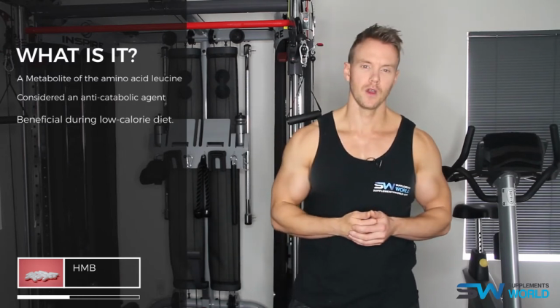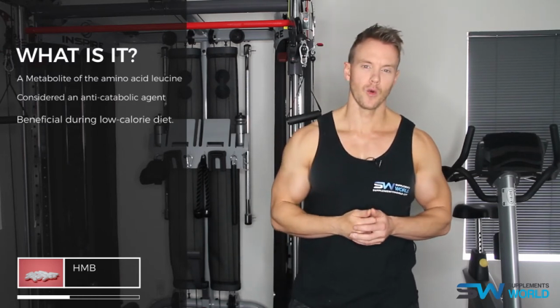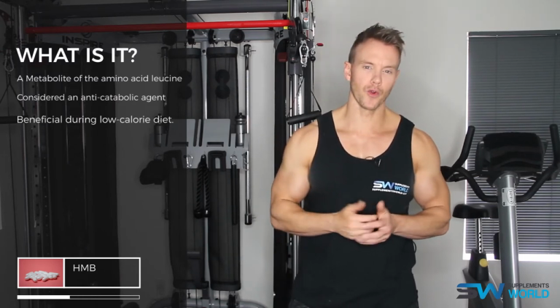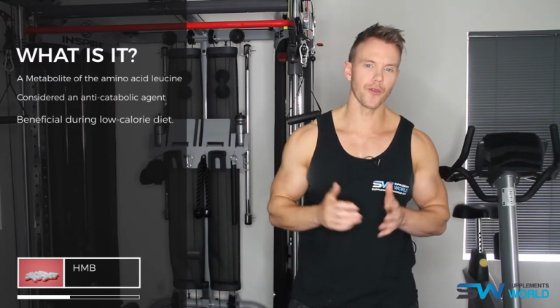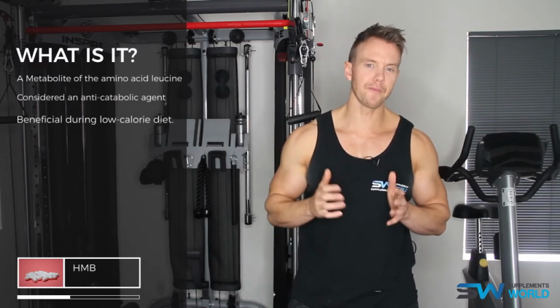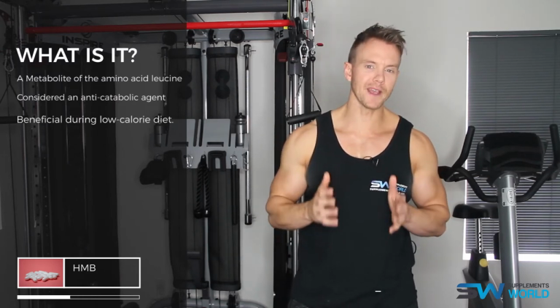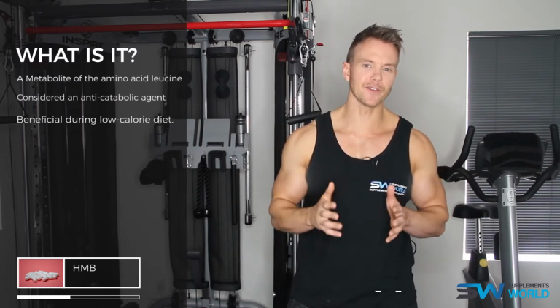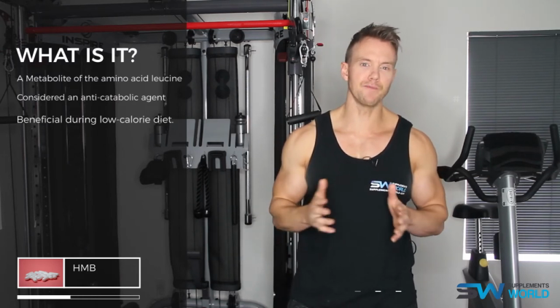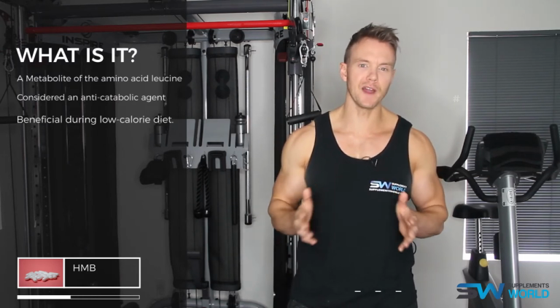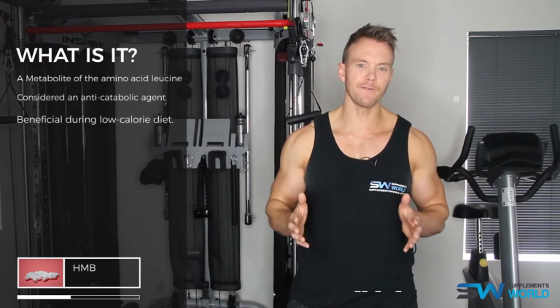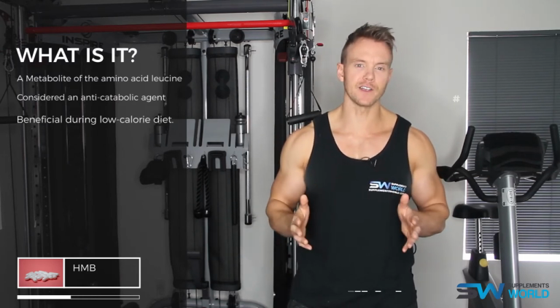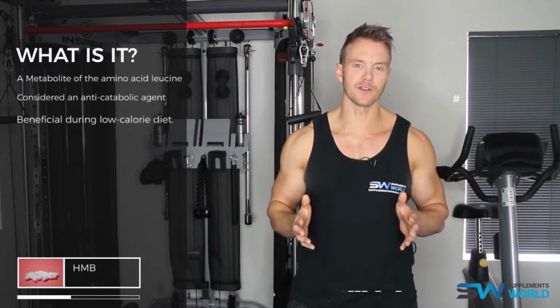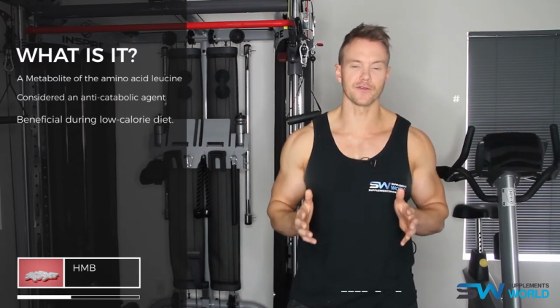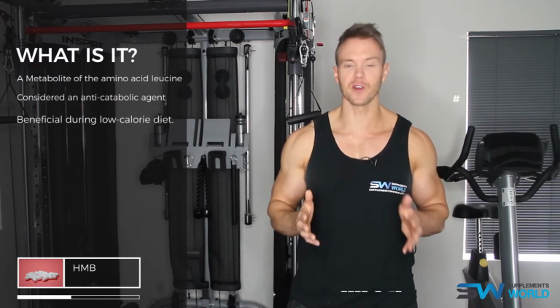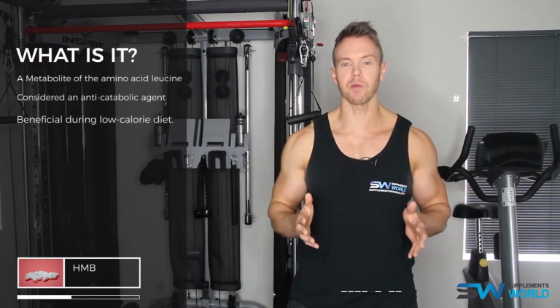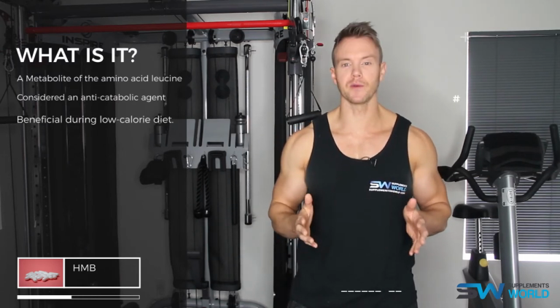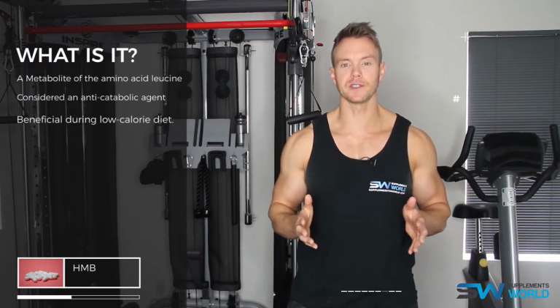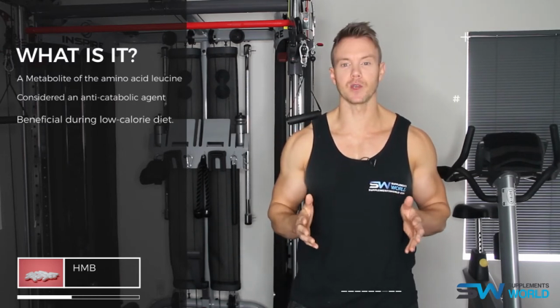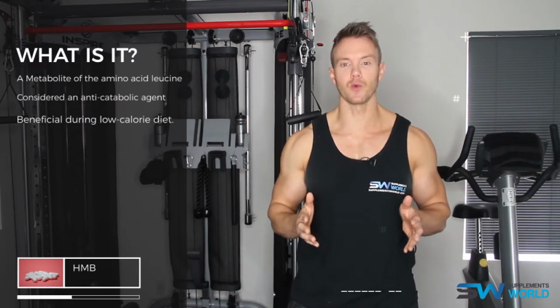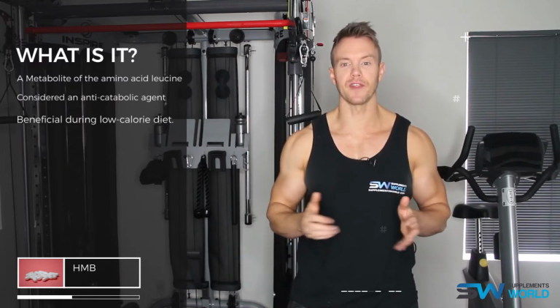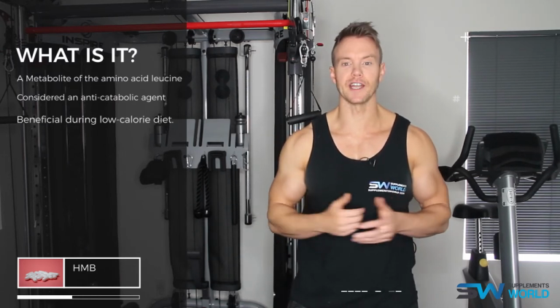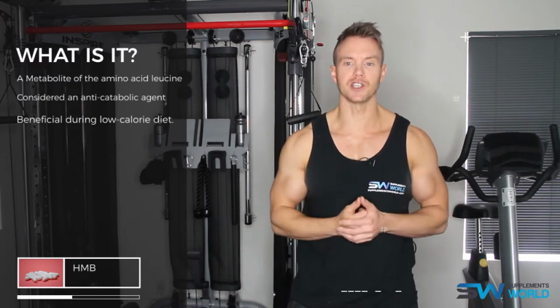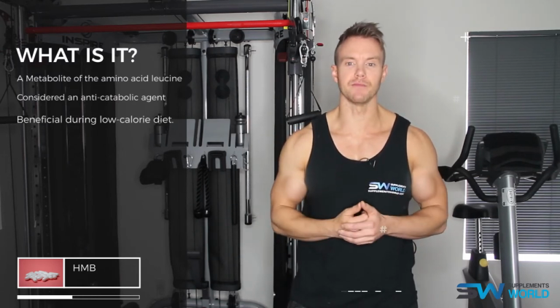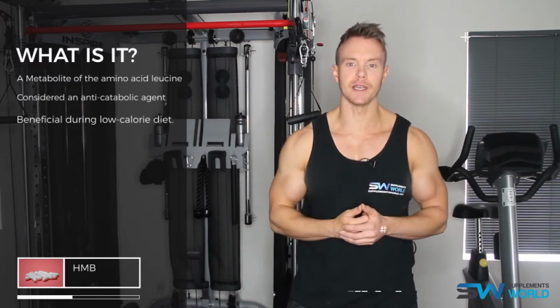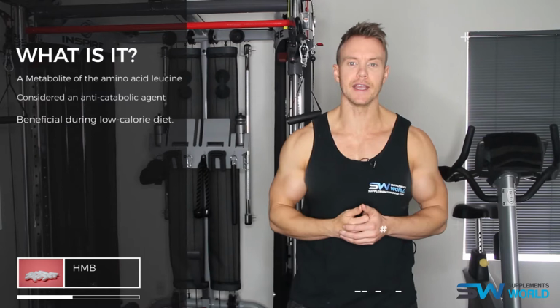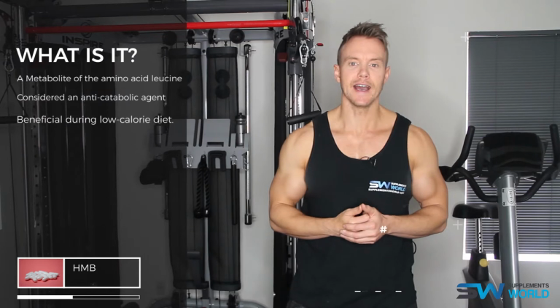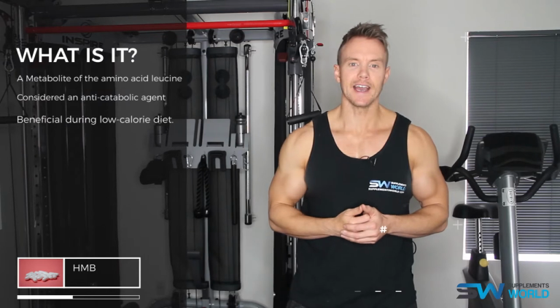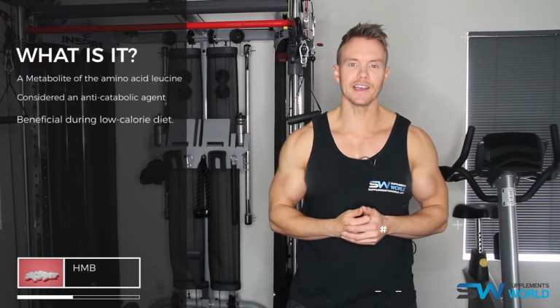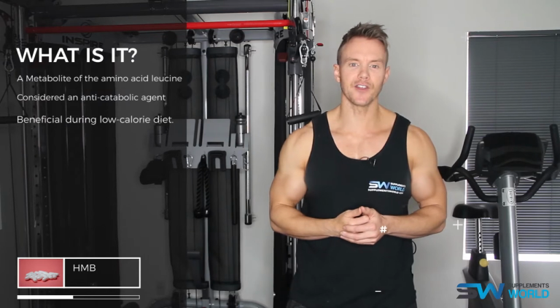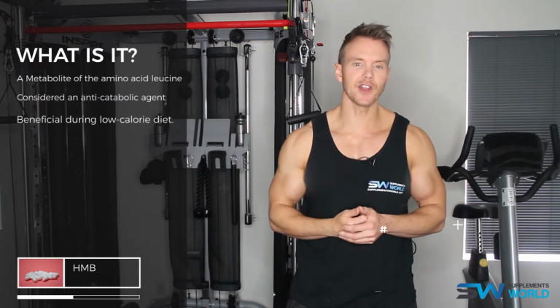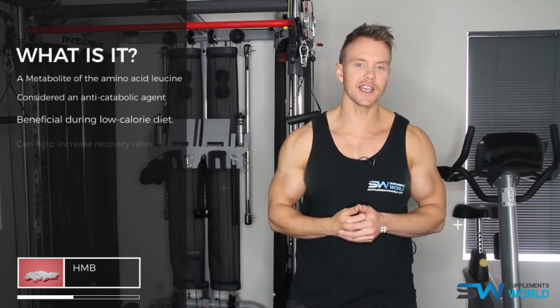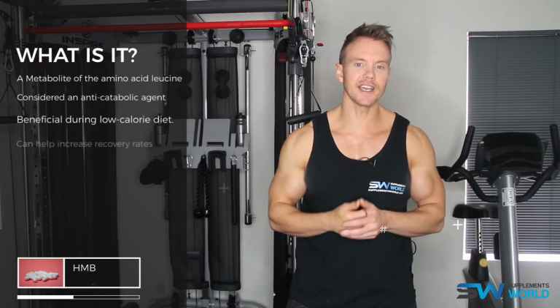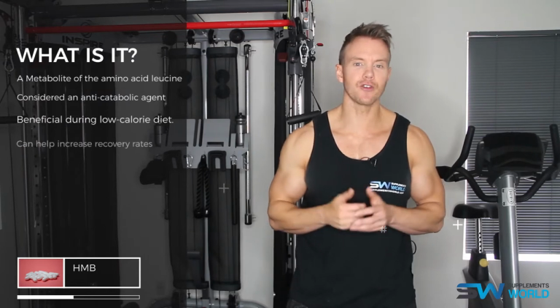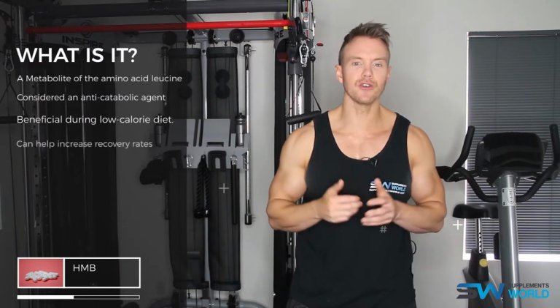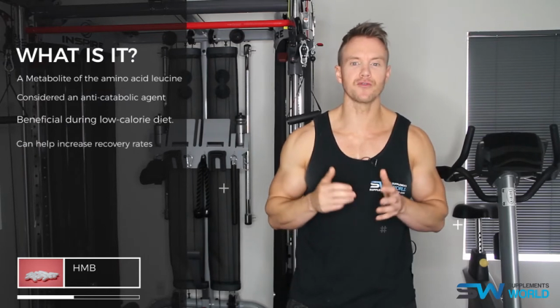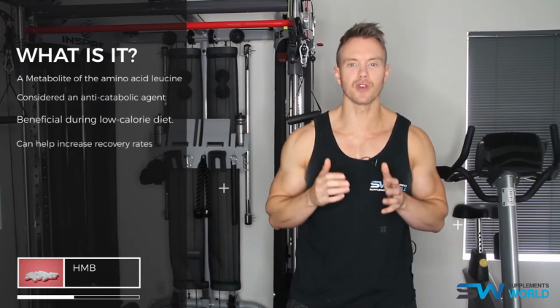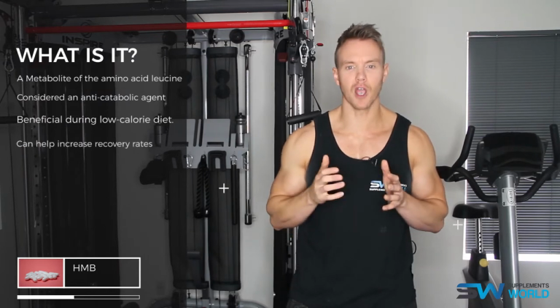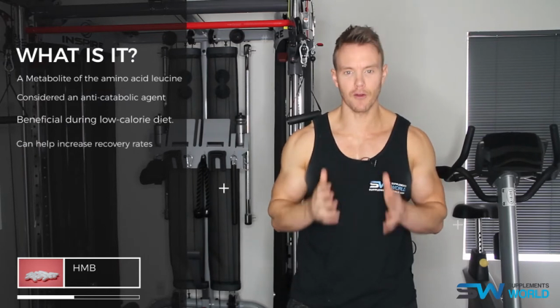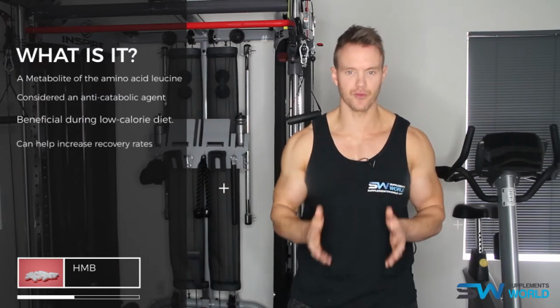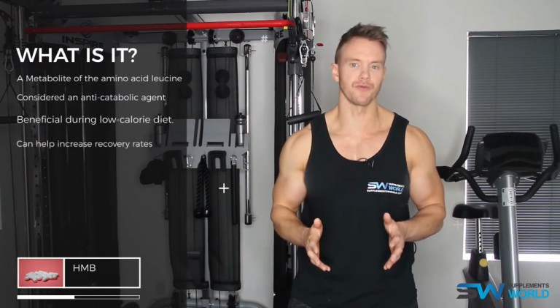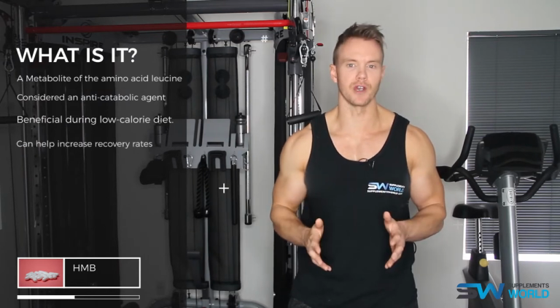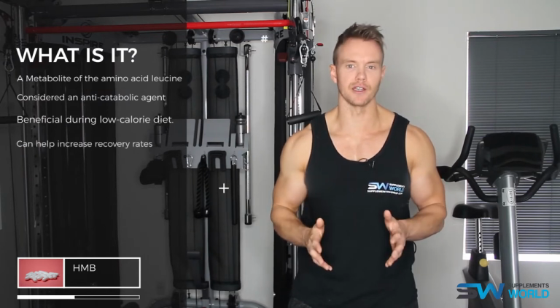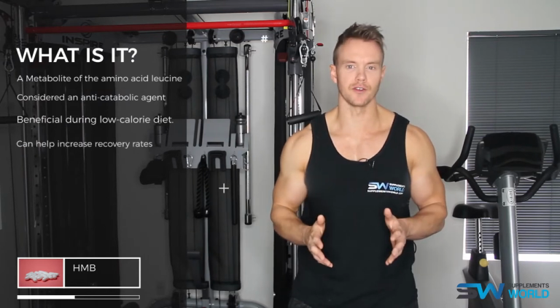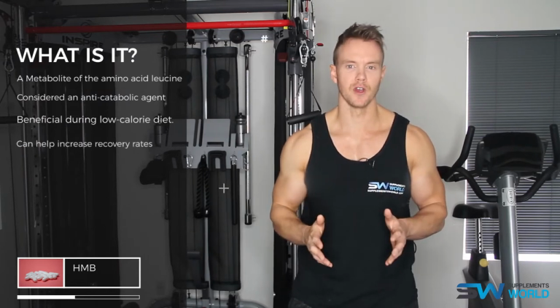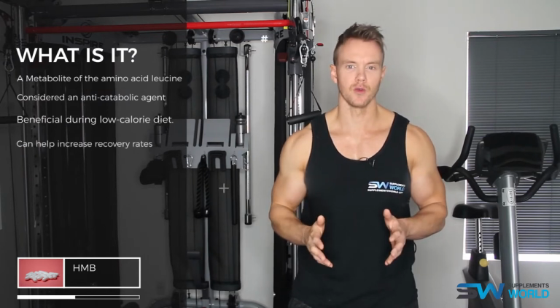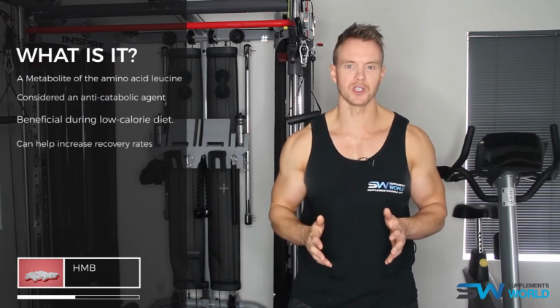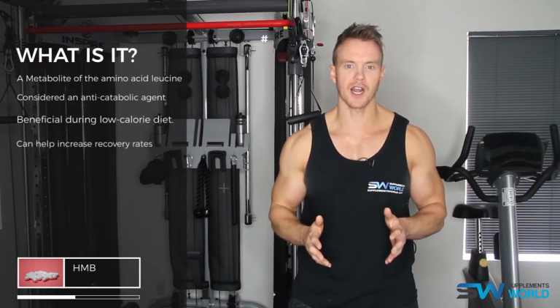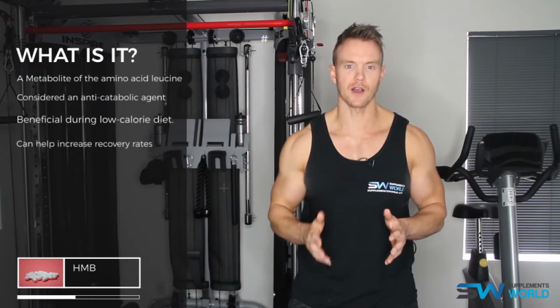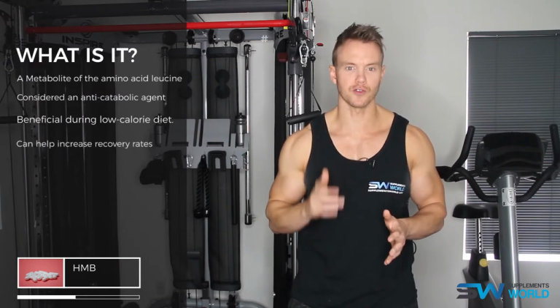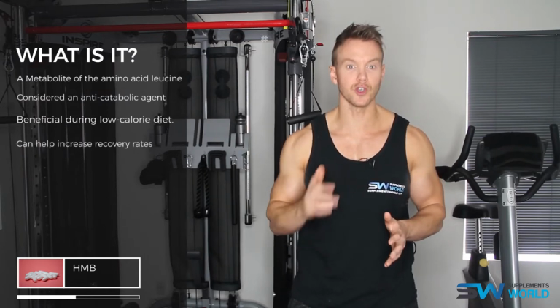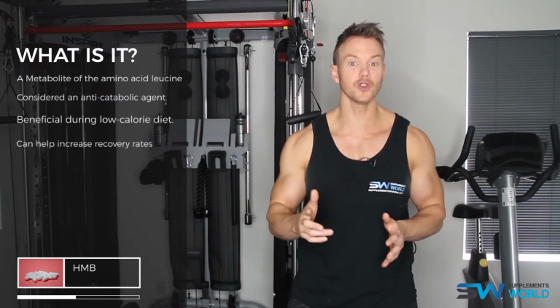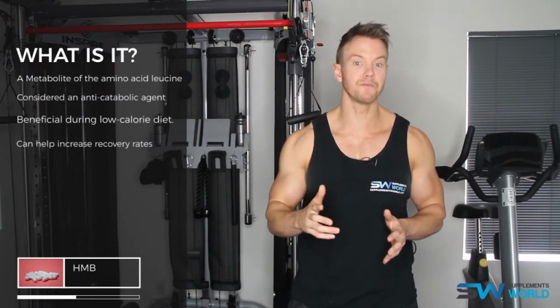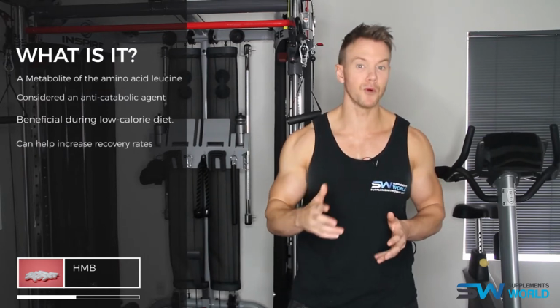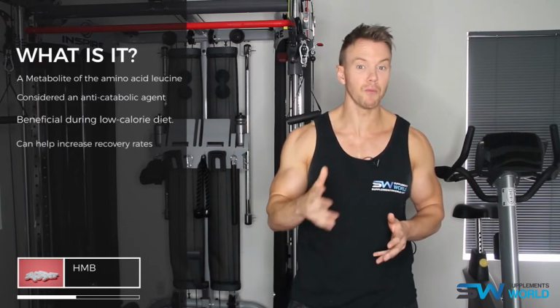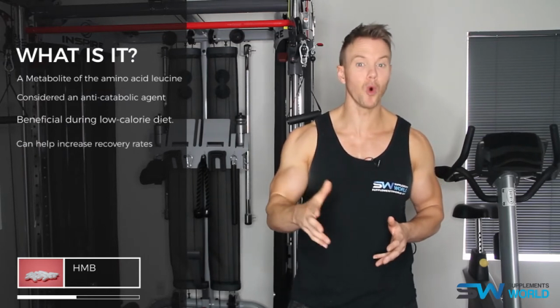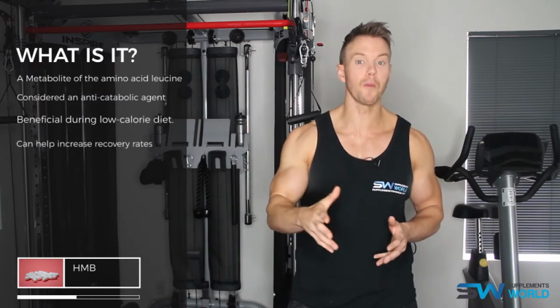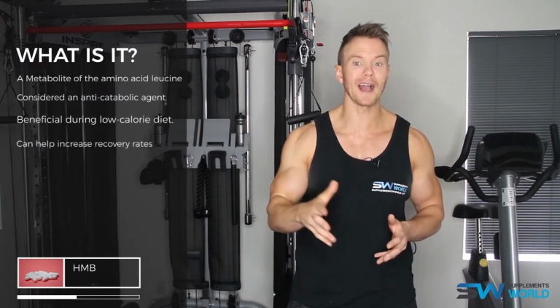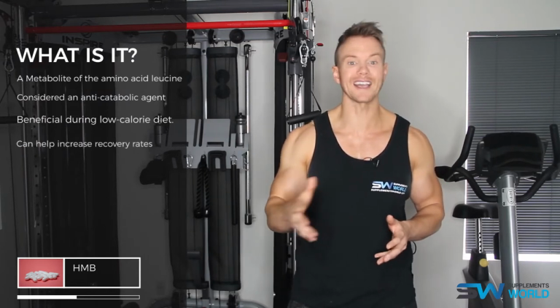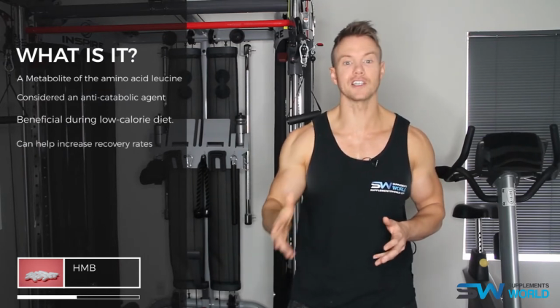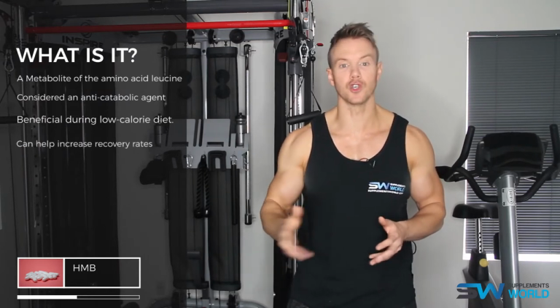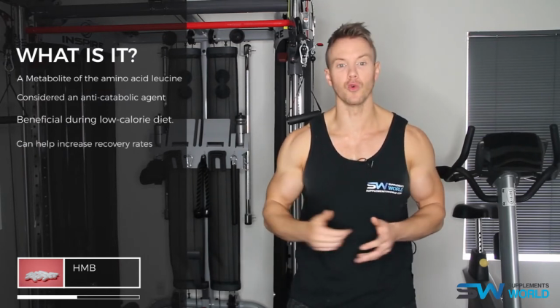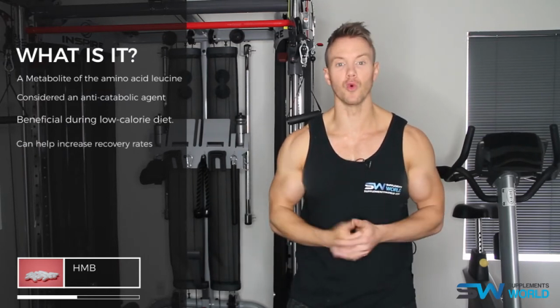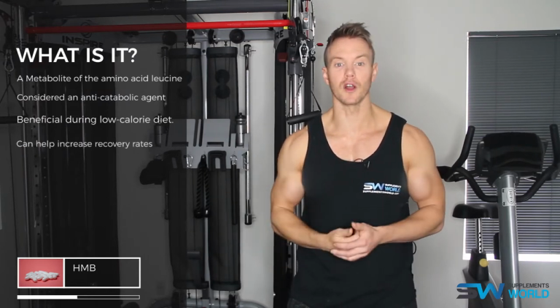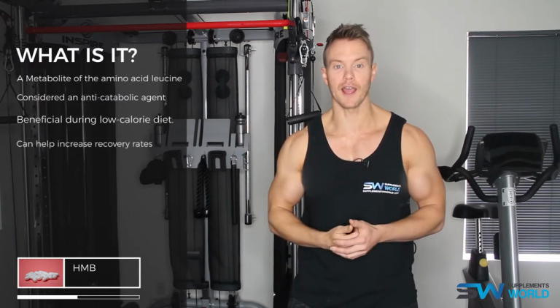One of the biggest benefits of supplementing with HMB is that it can increase recovery rates, which allows you to put more back into your workout.